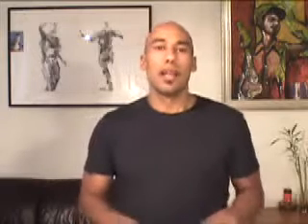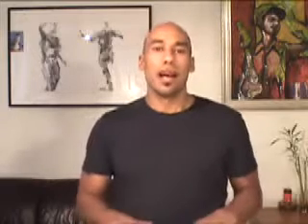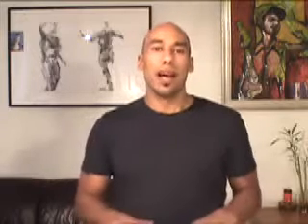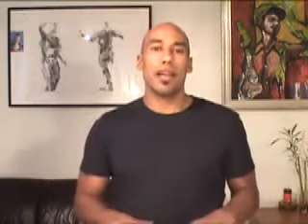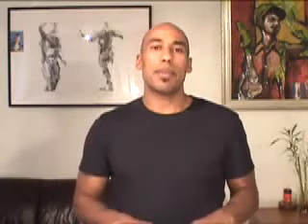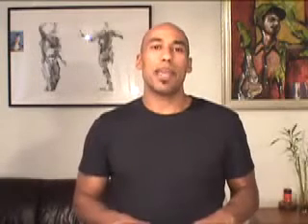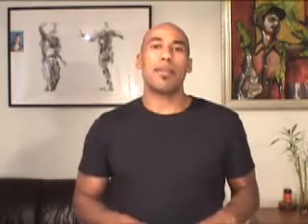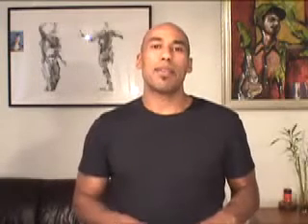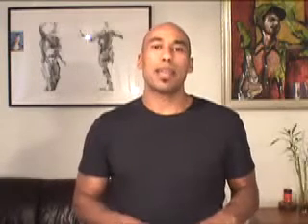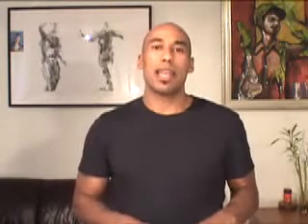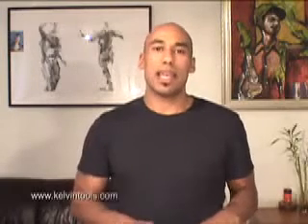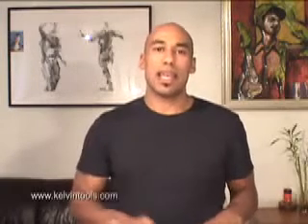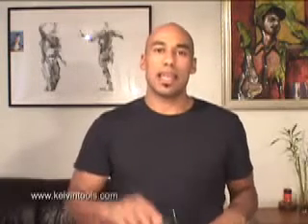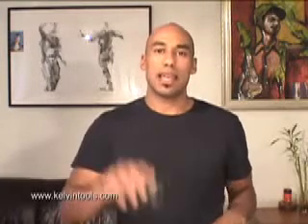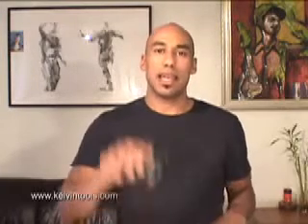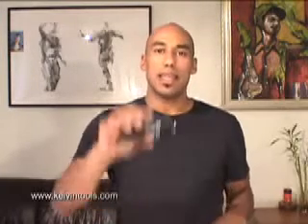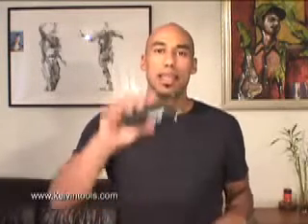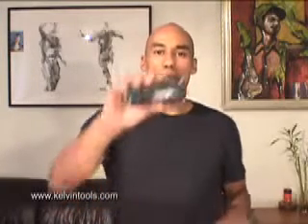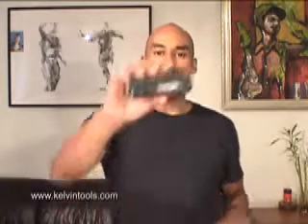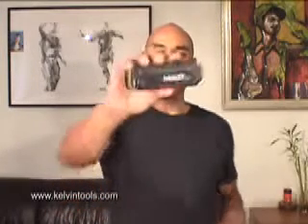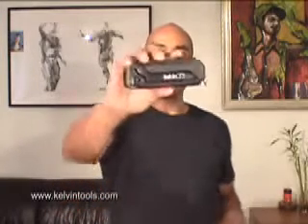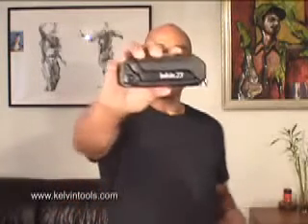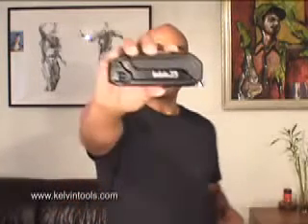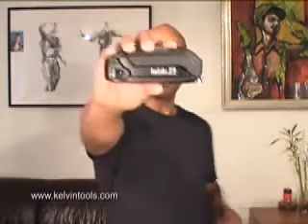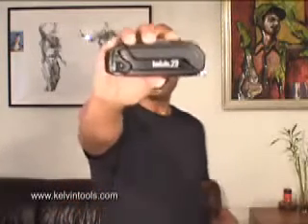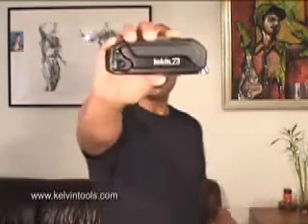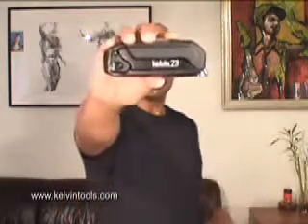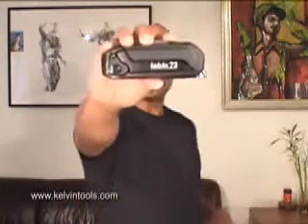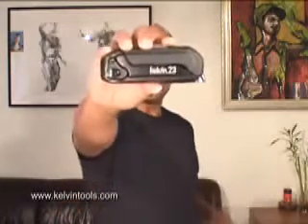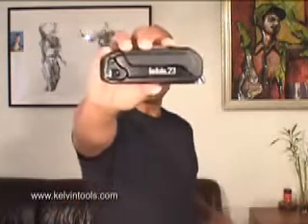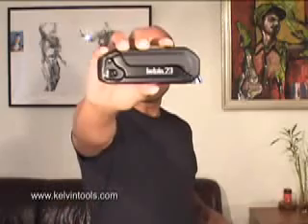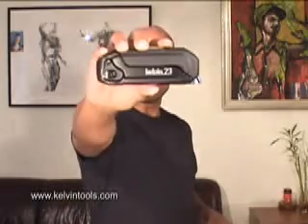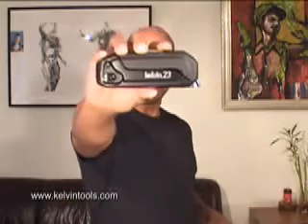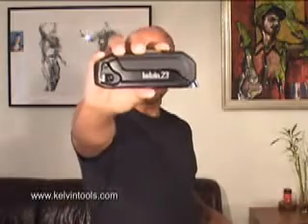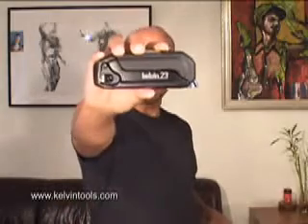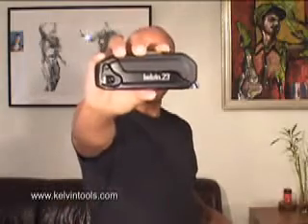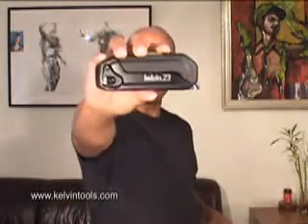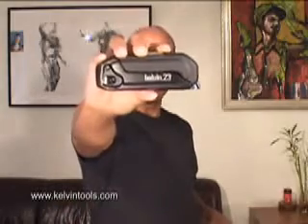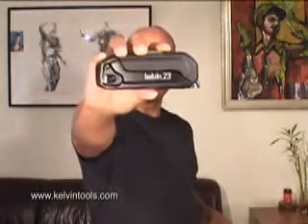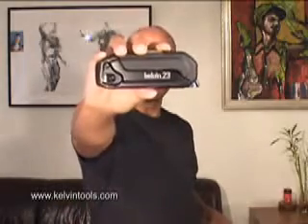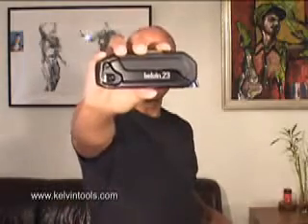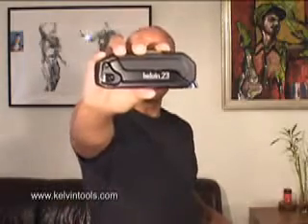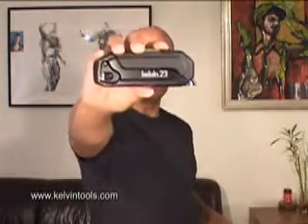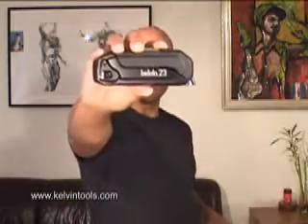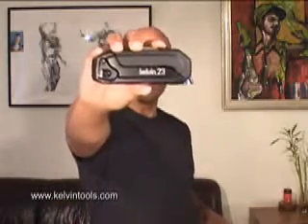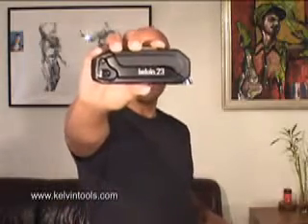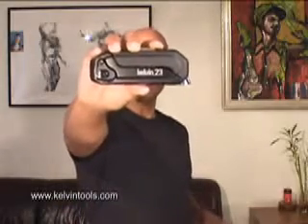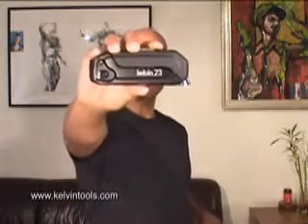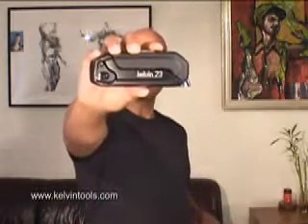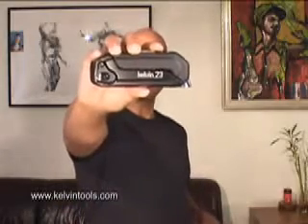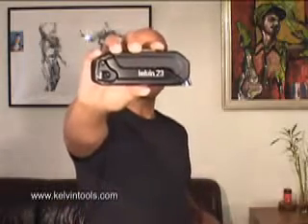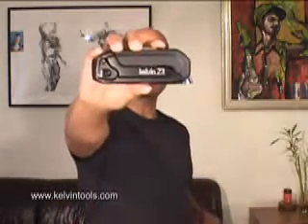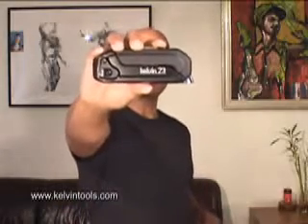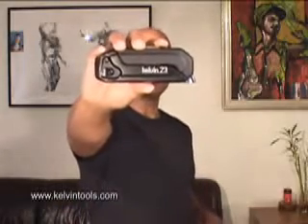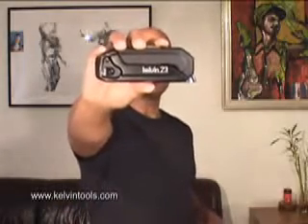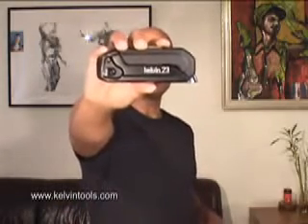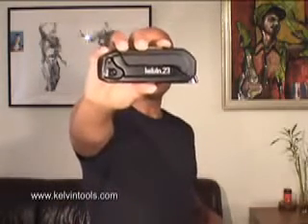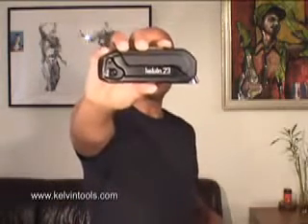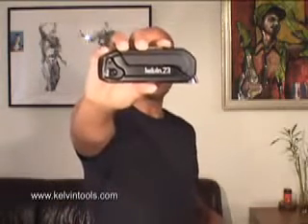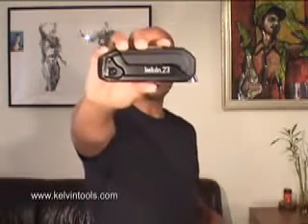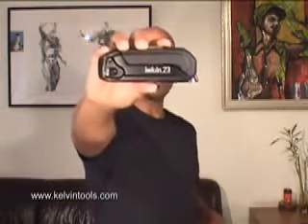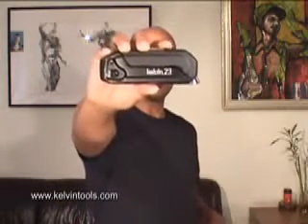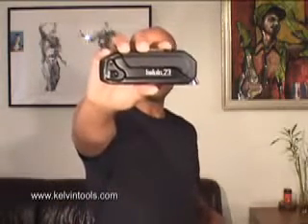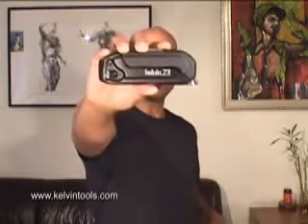Hi, I'm Kevin and this is Calvin23. It's what we call the essential tool for the urban home.